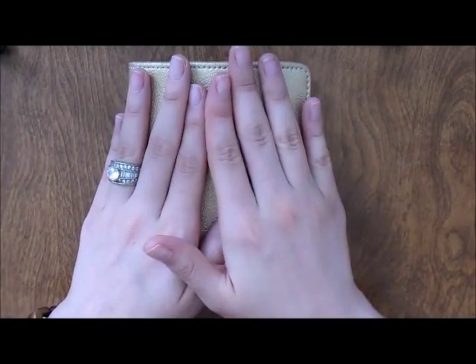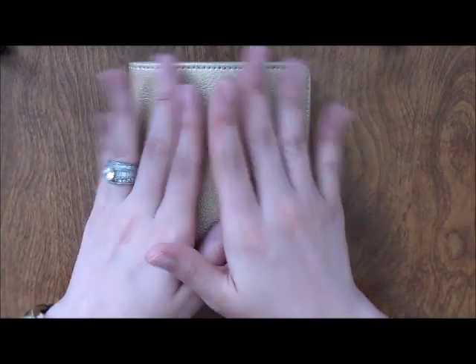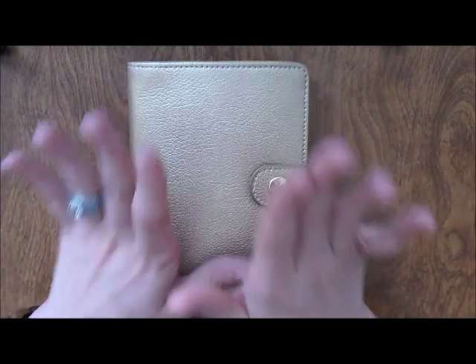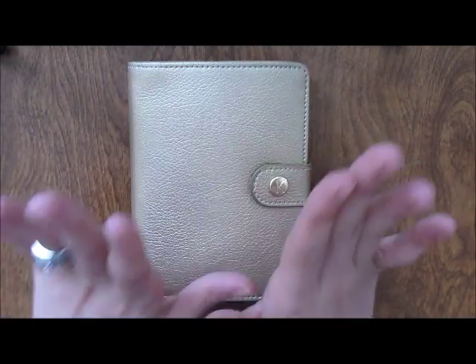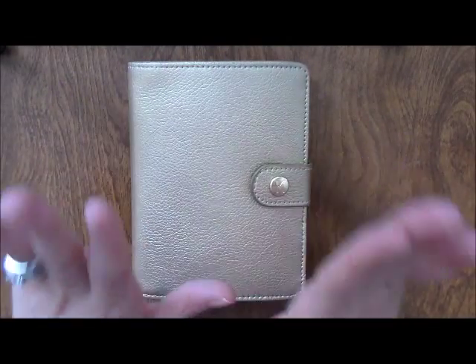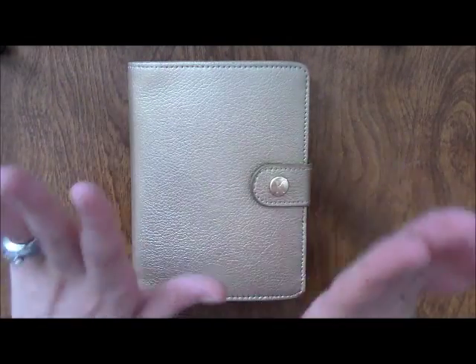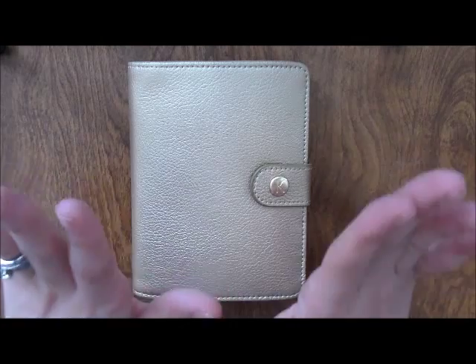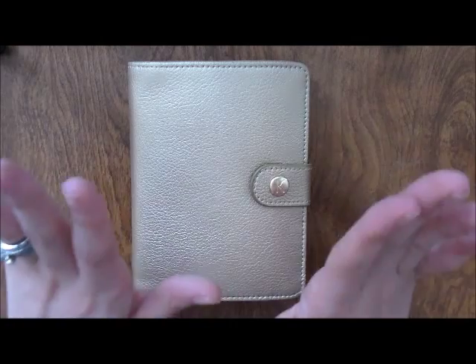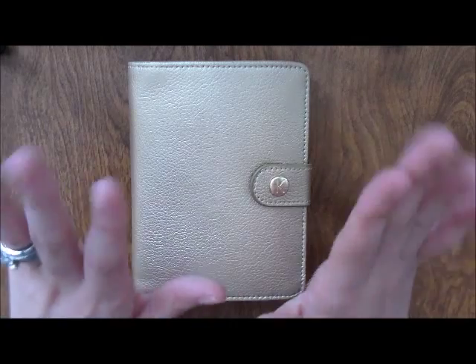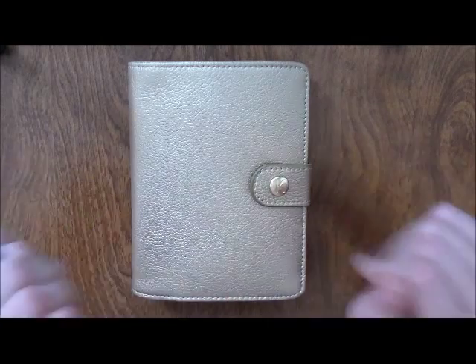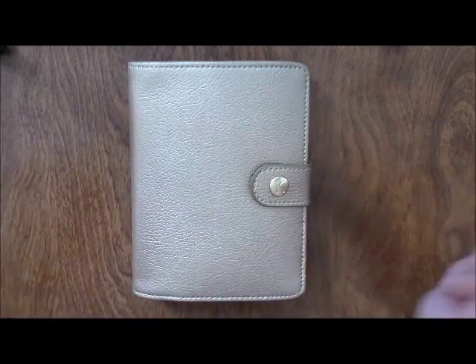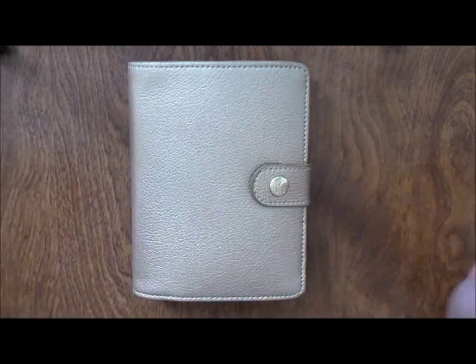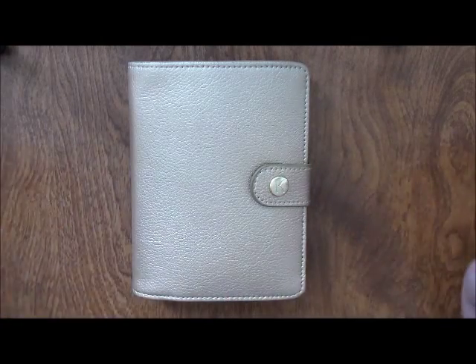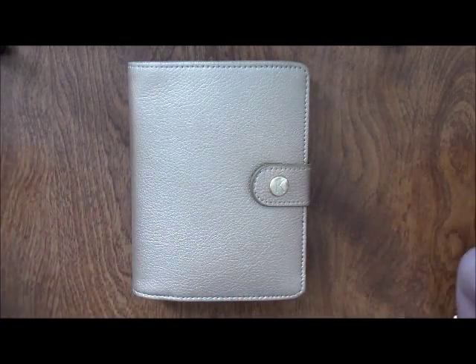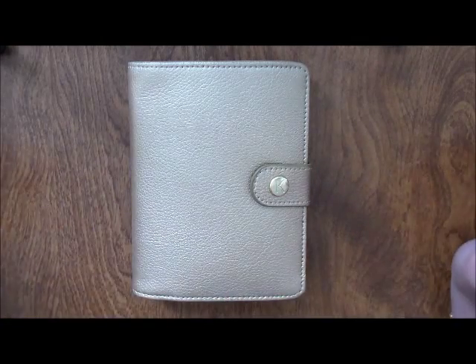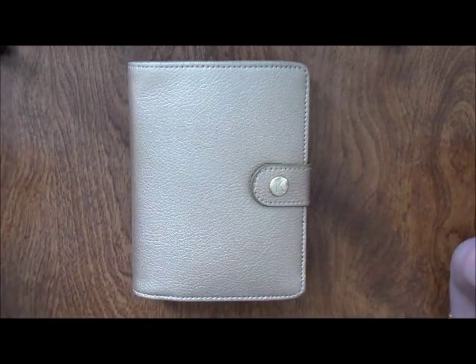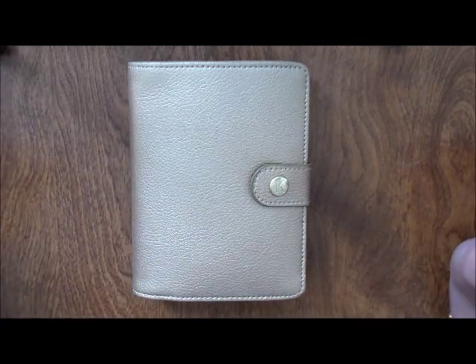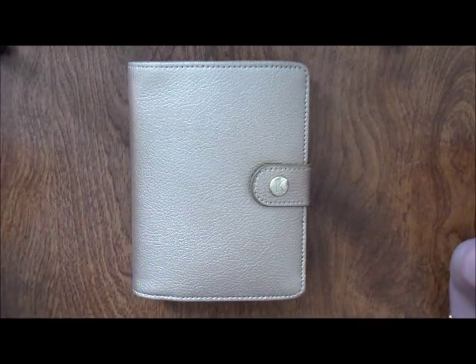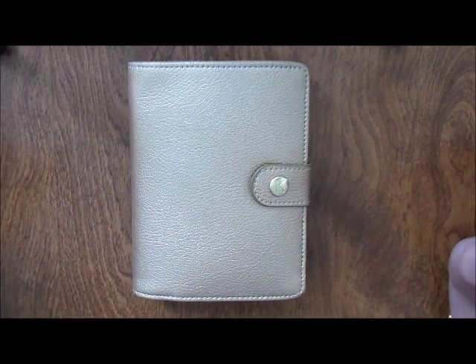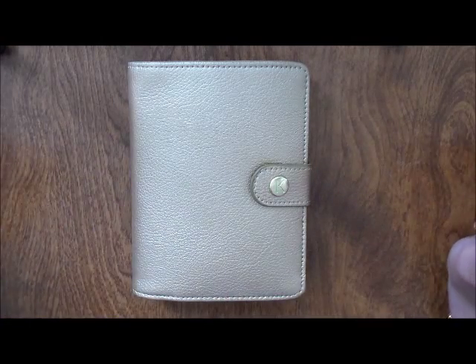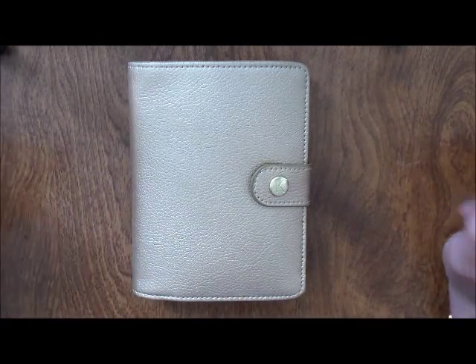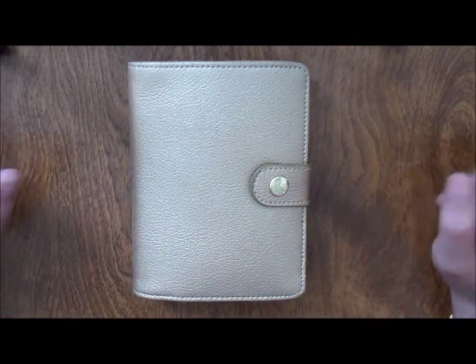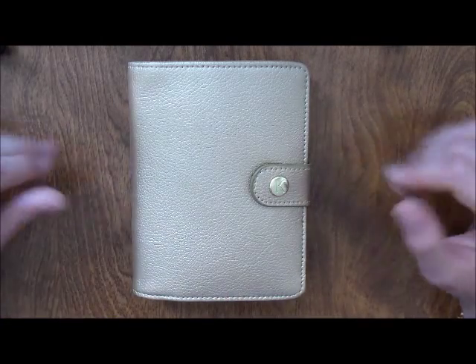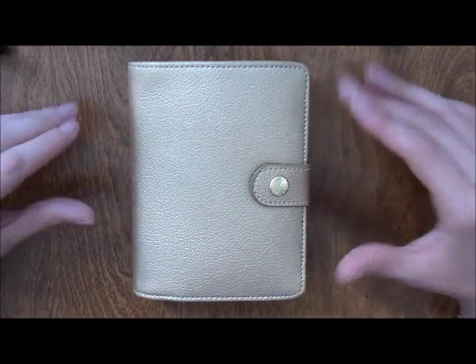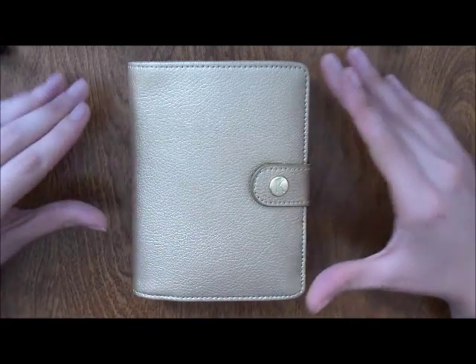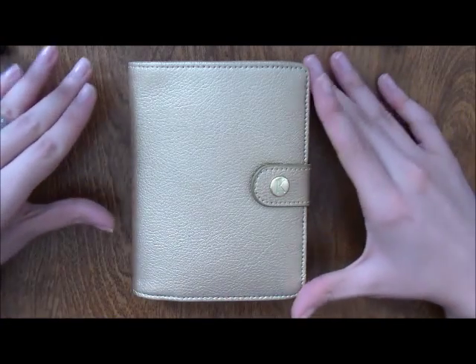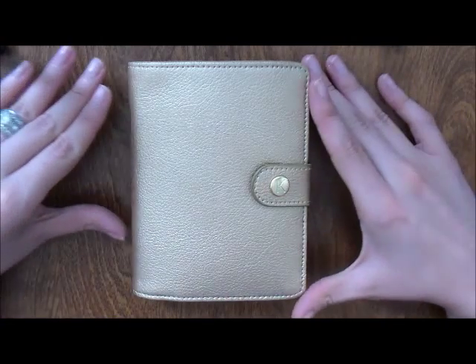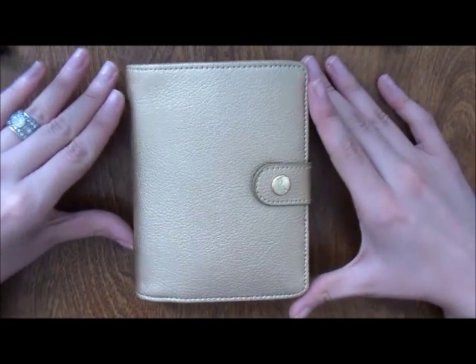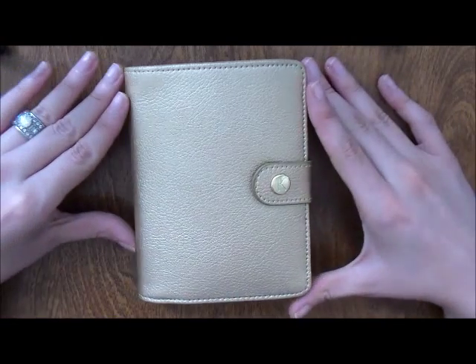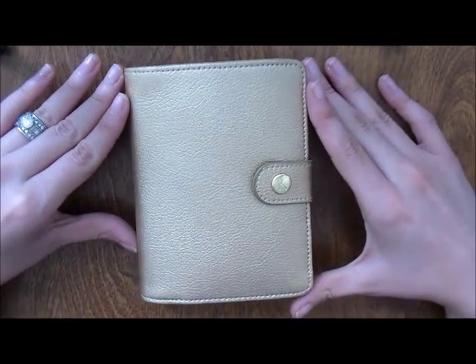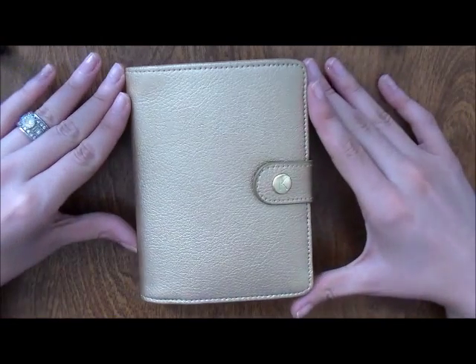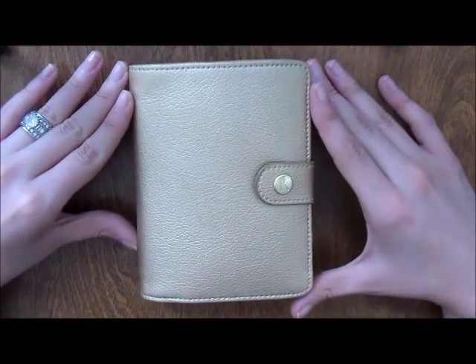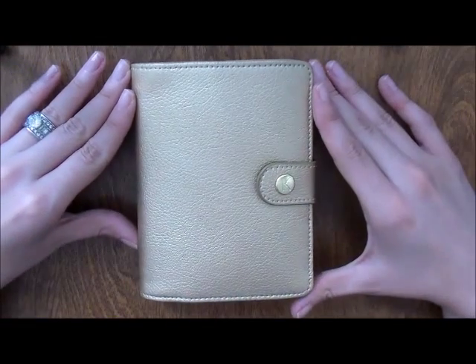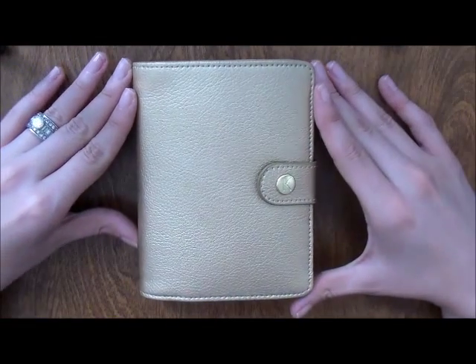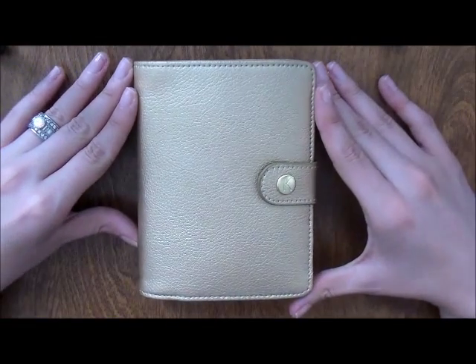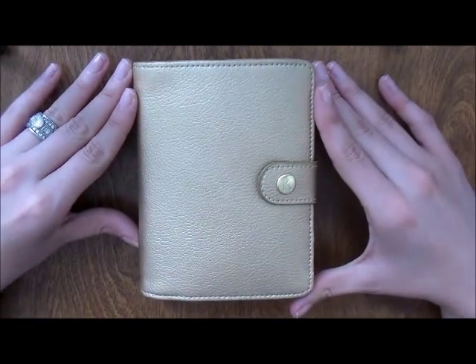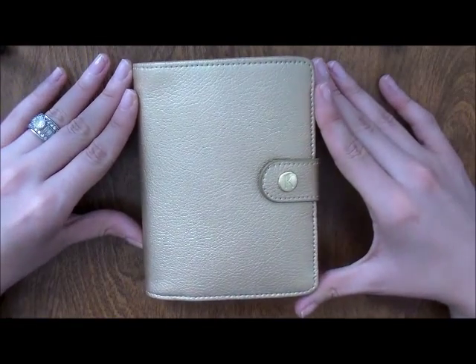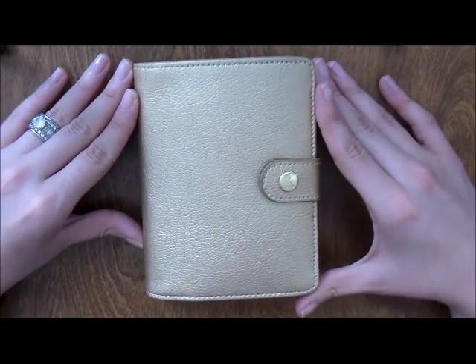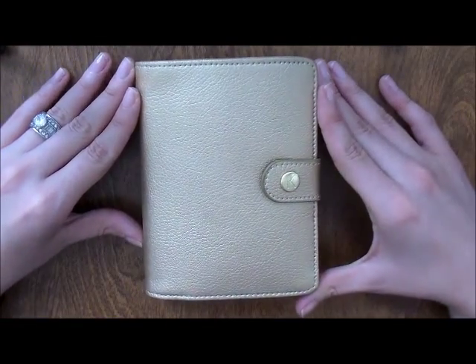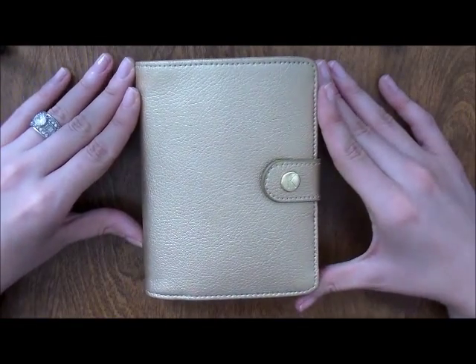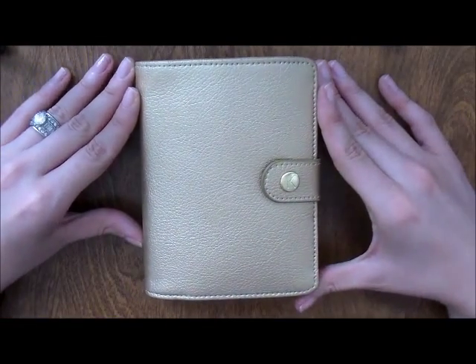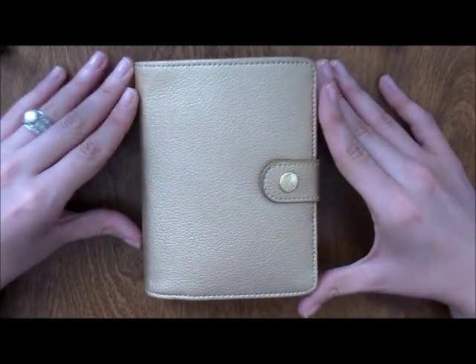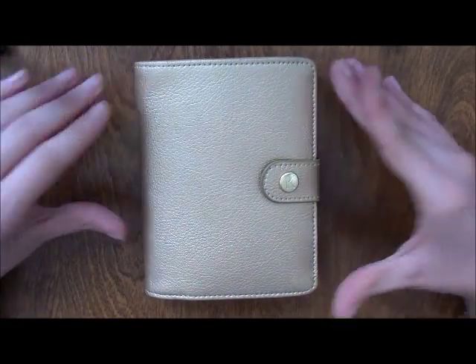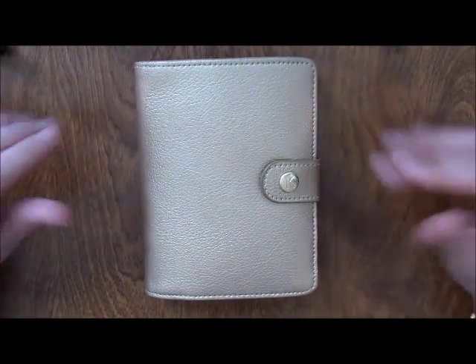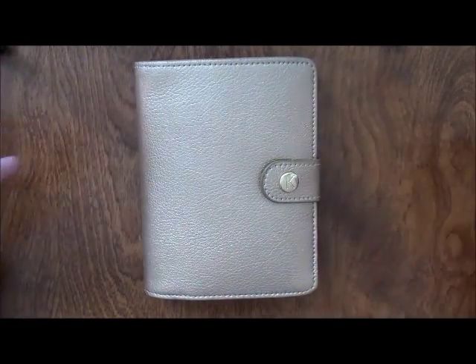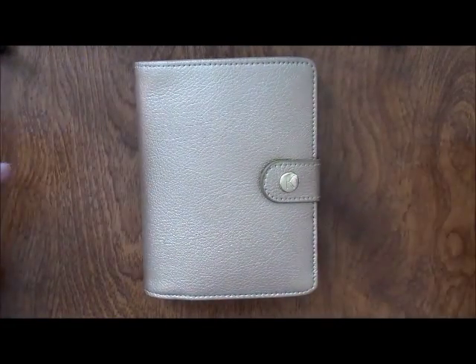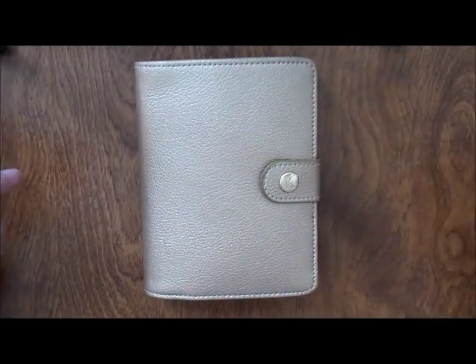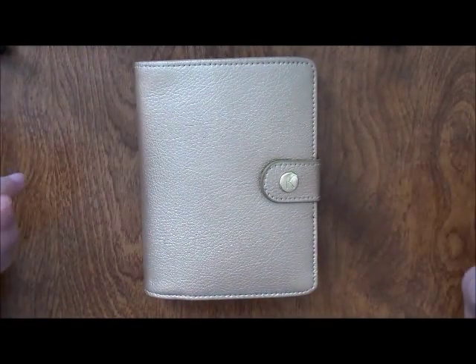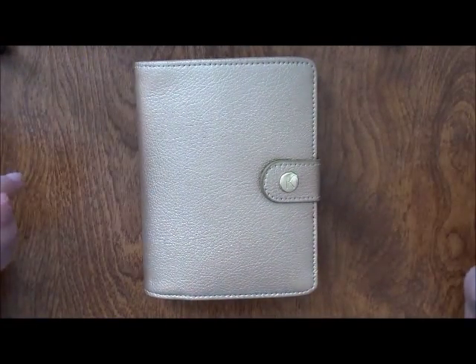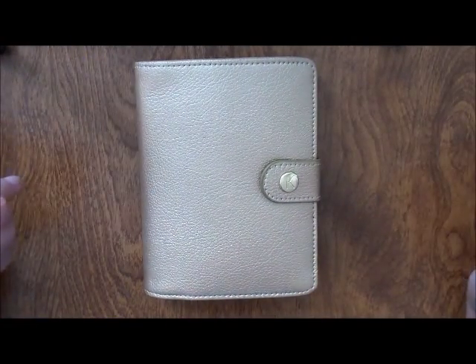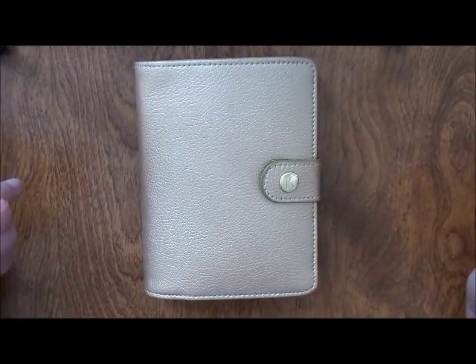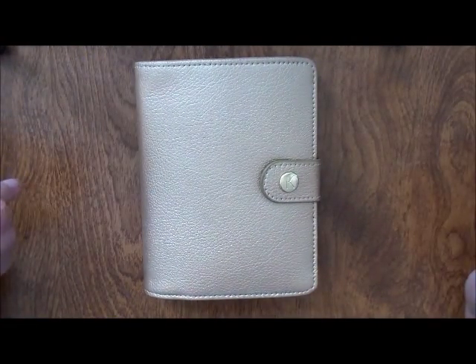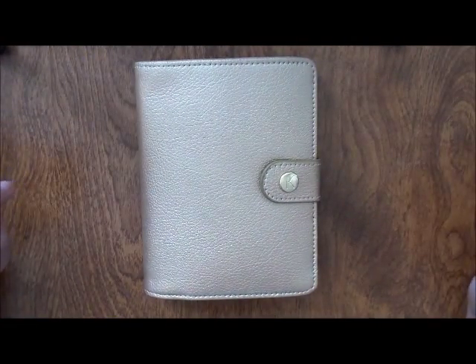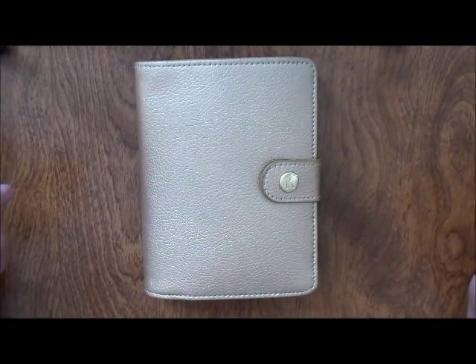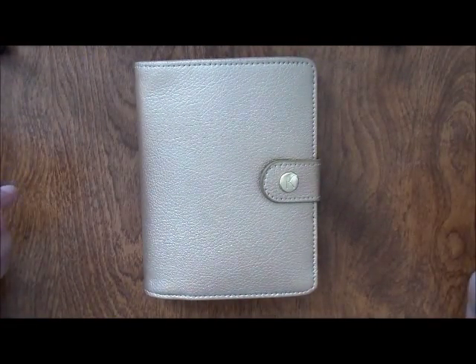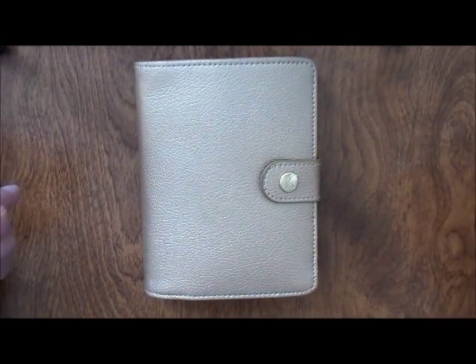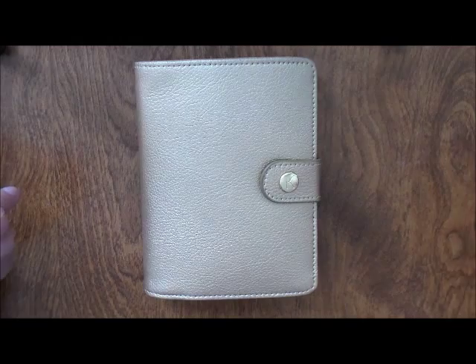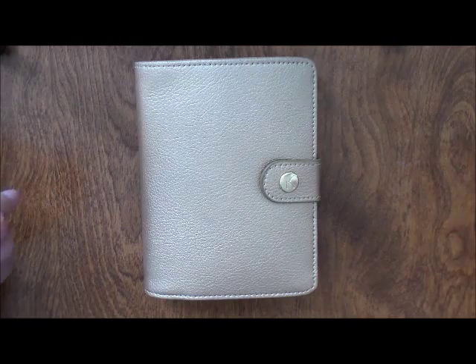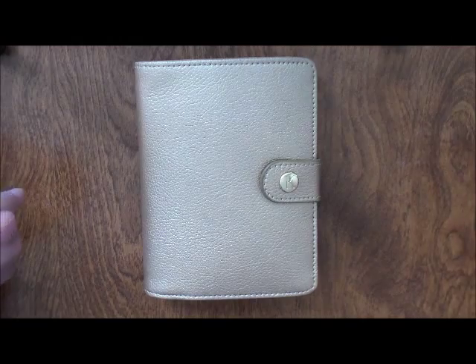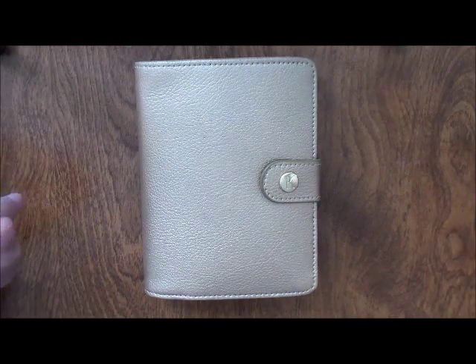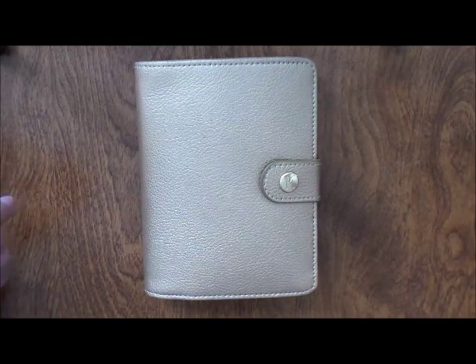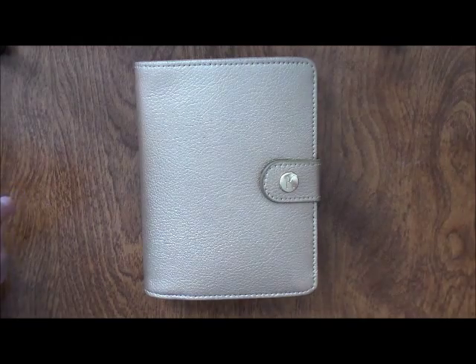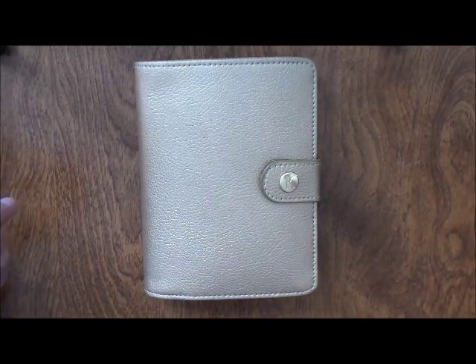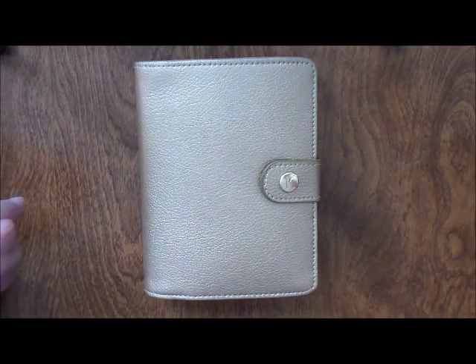So that's my Kikki K gold small size used as a wallet. I hope you guys enjoyed this video — thanks so much for watching and I'll see you next time. Take care!